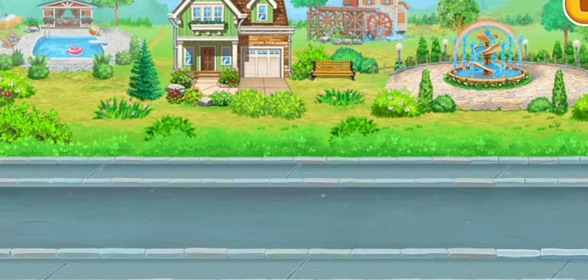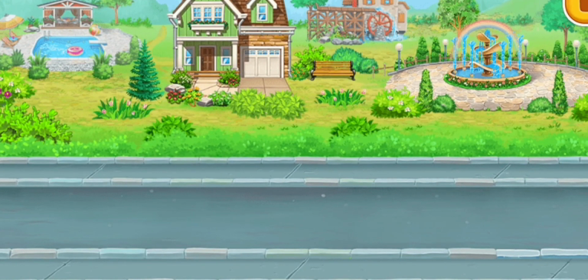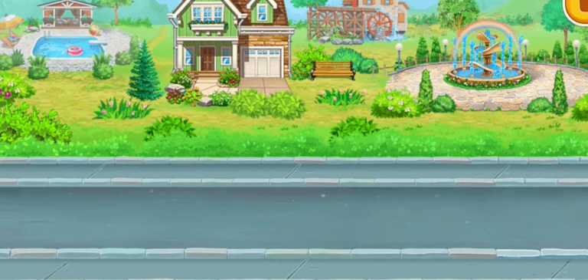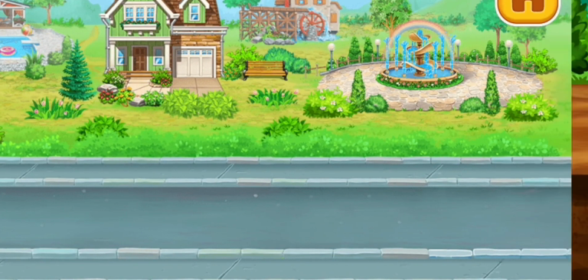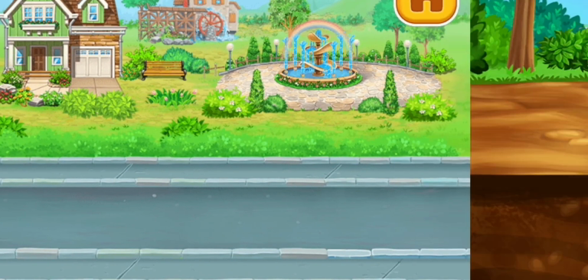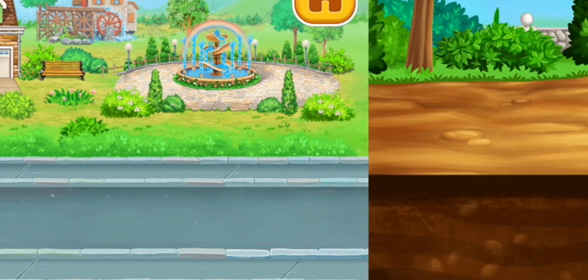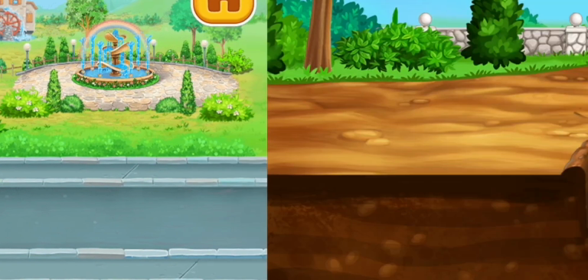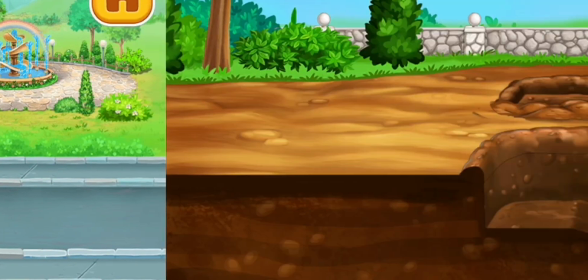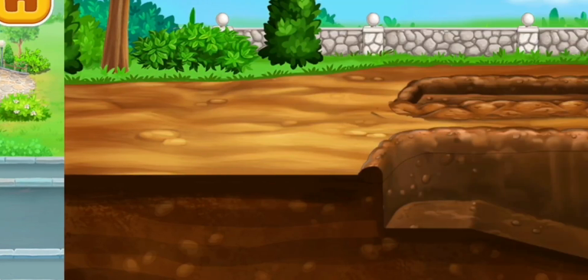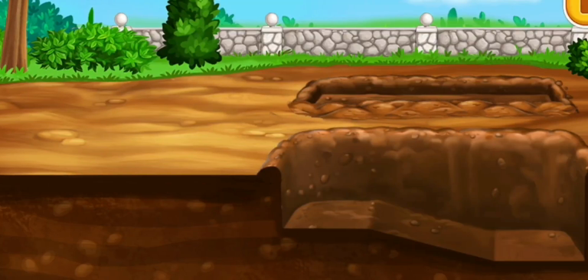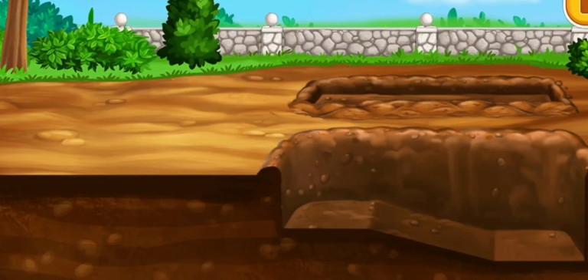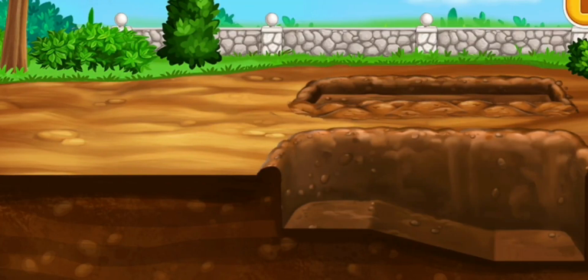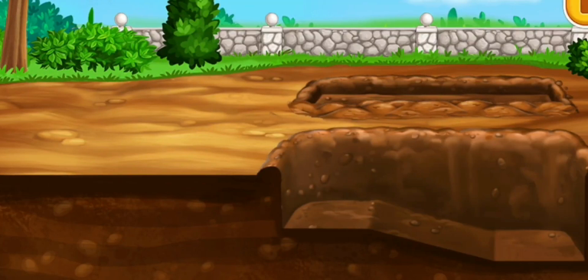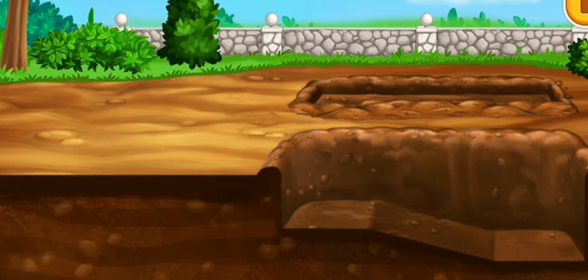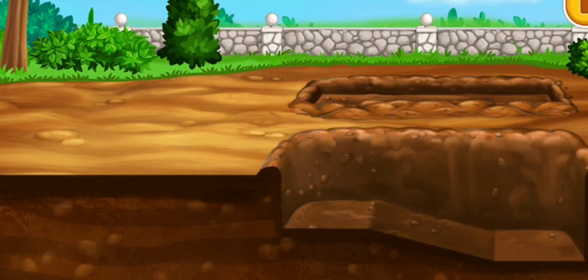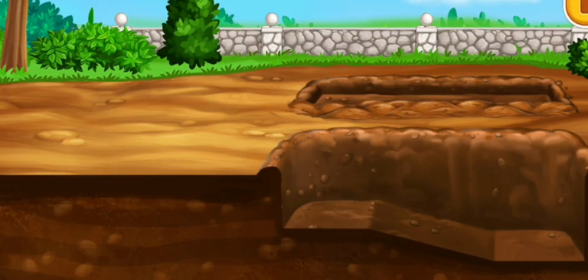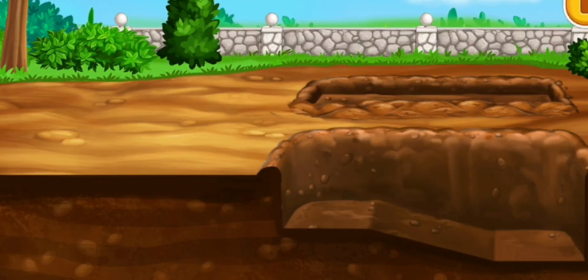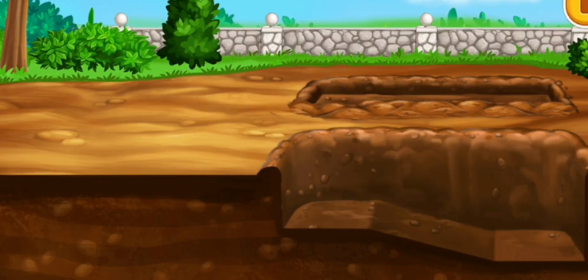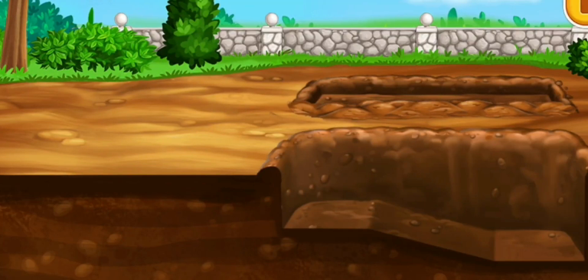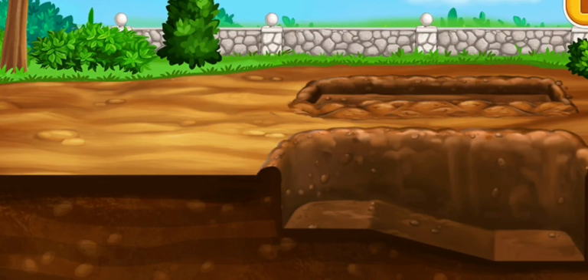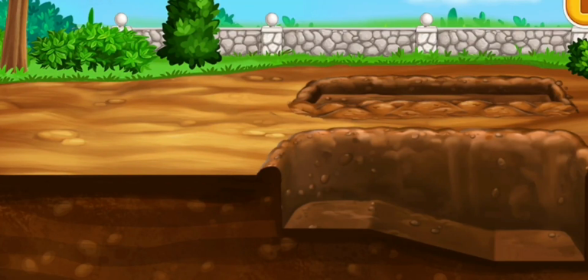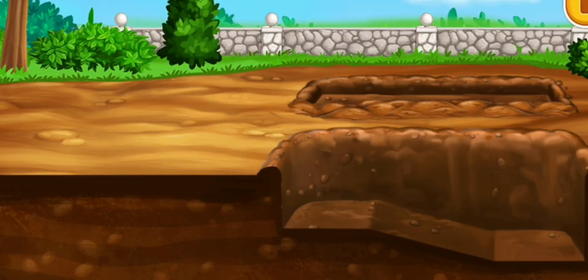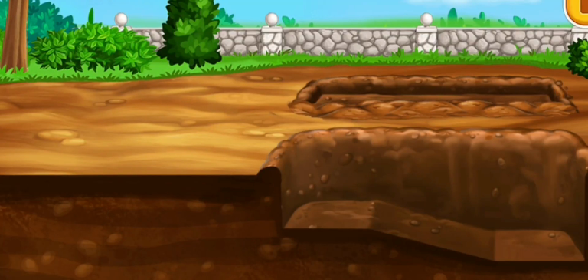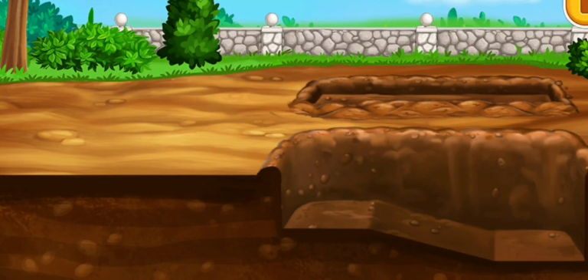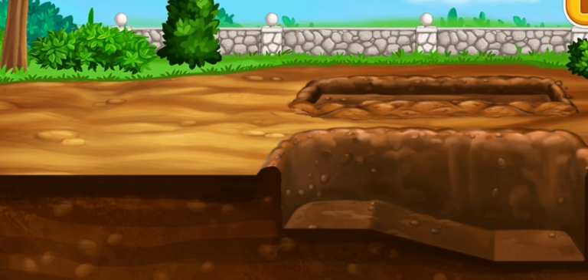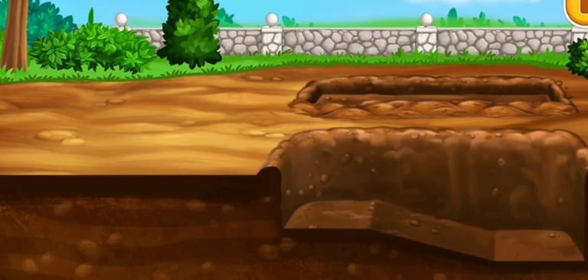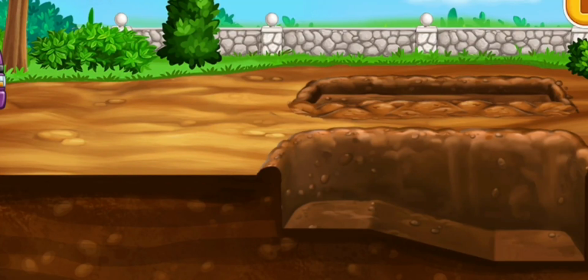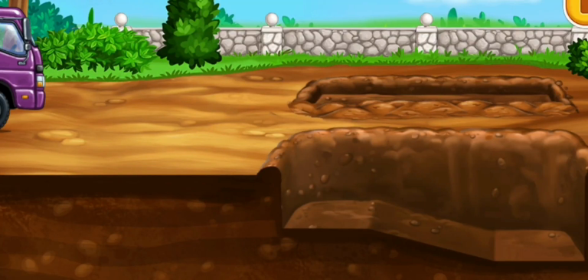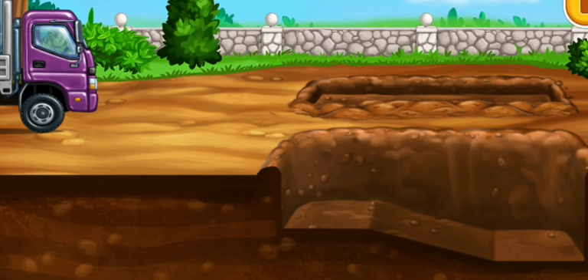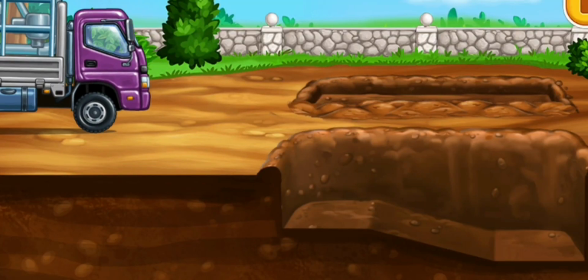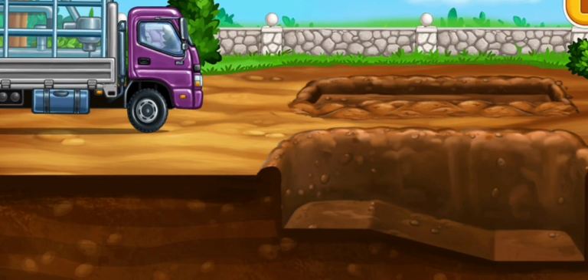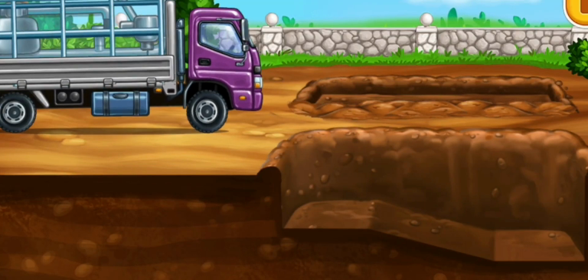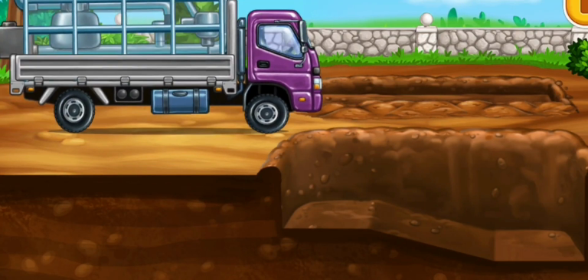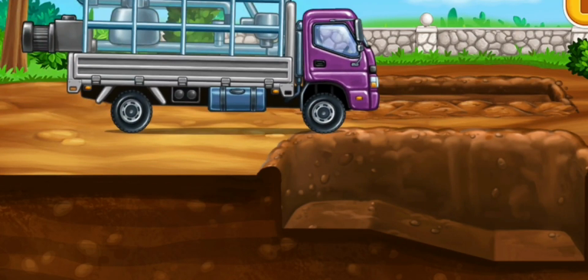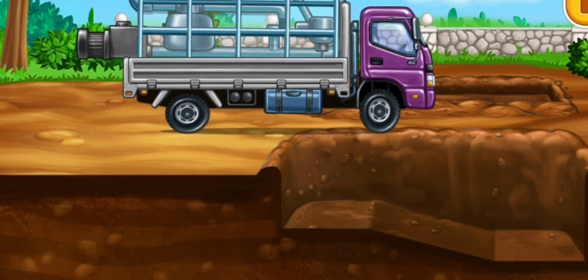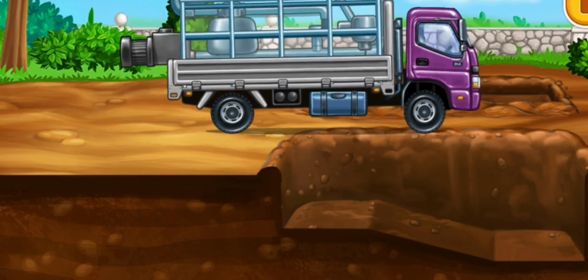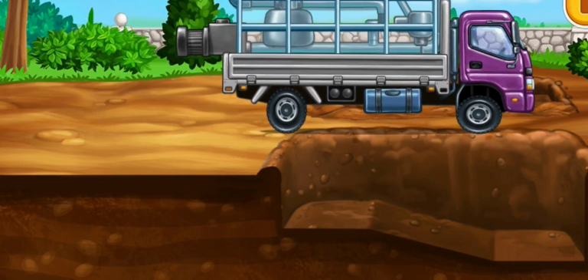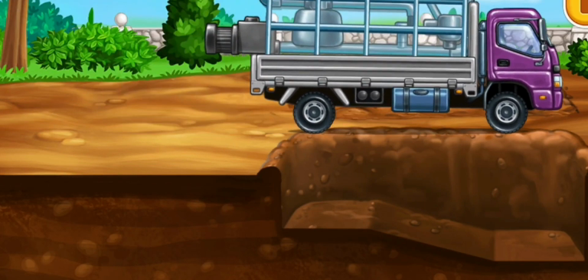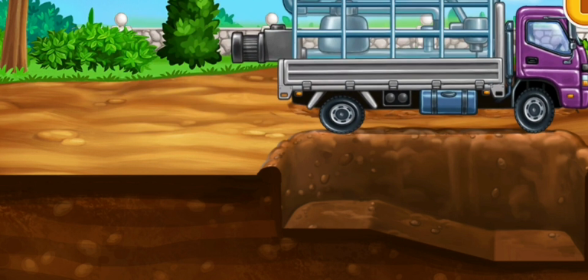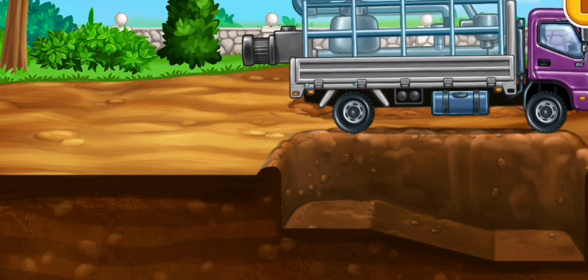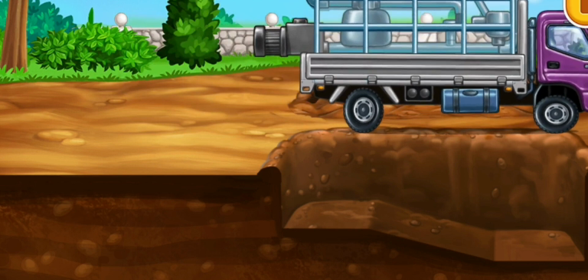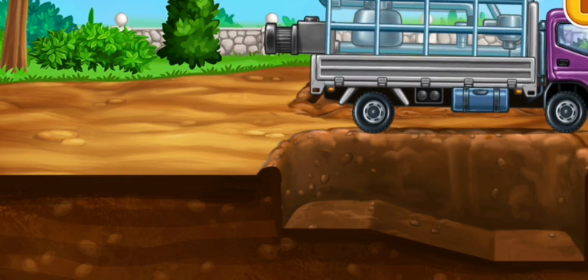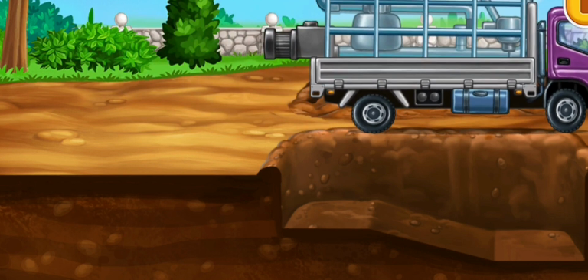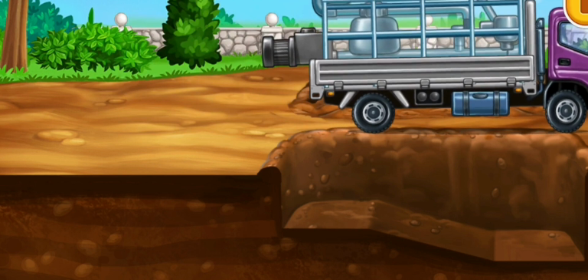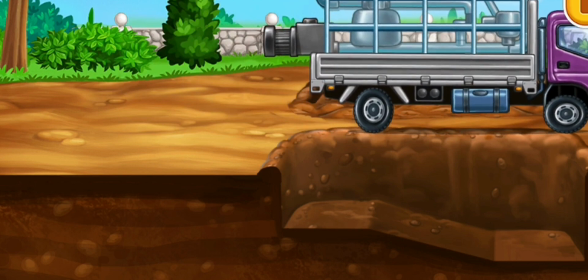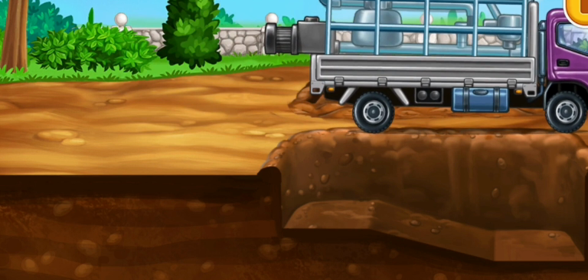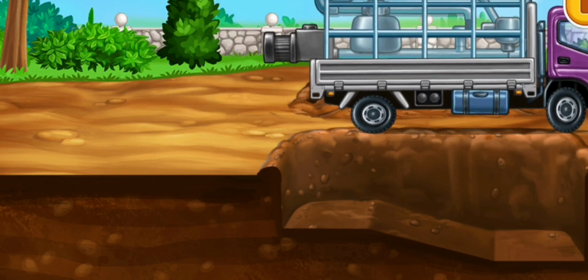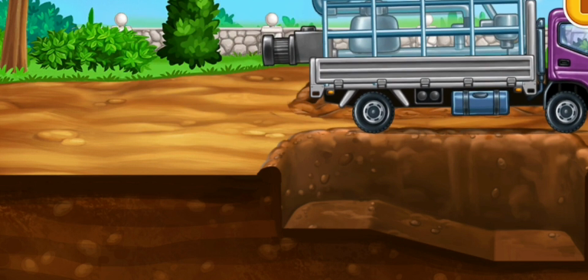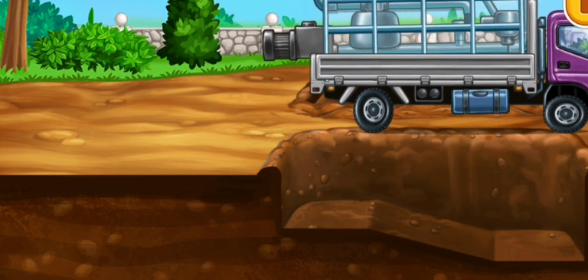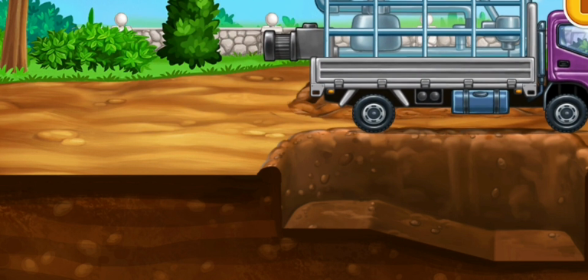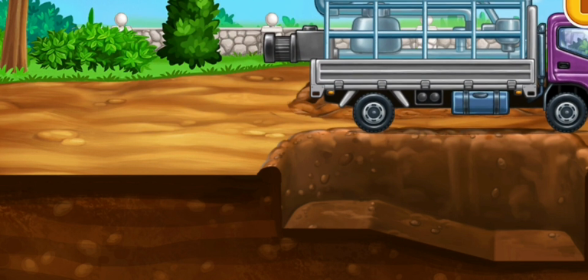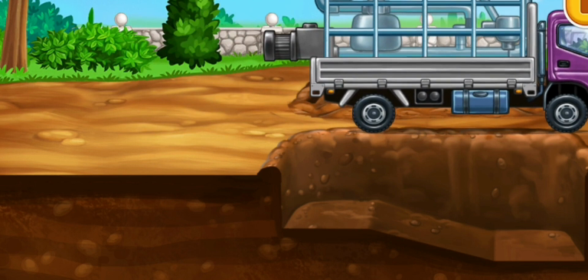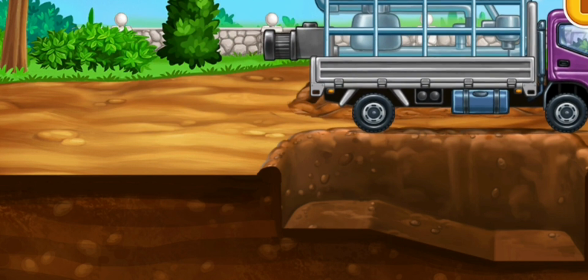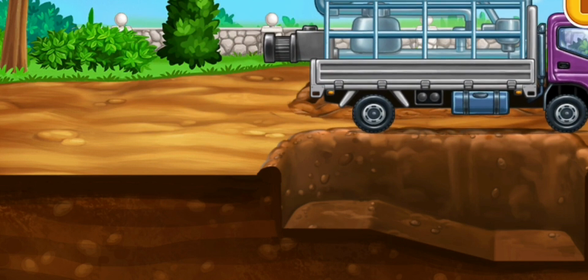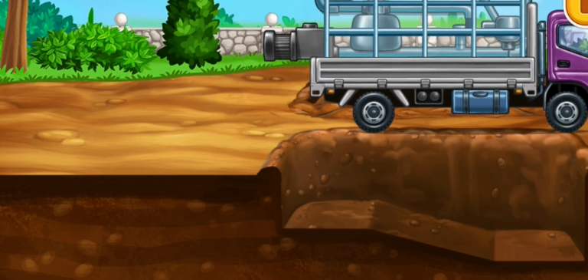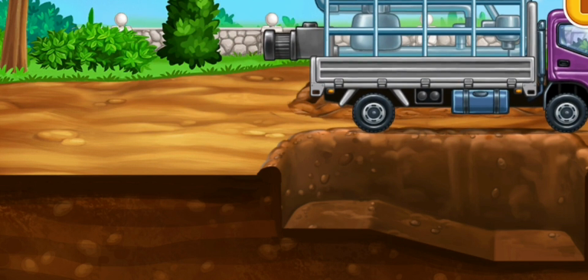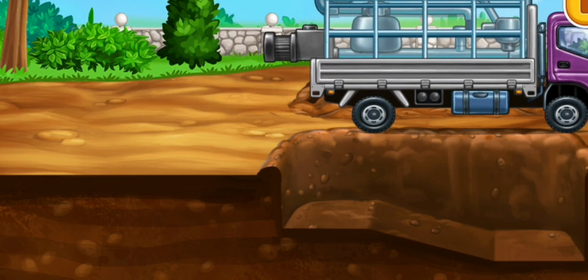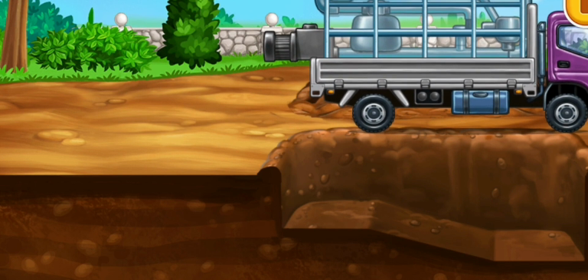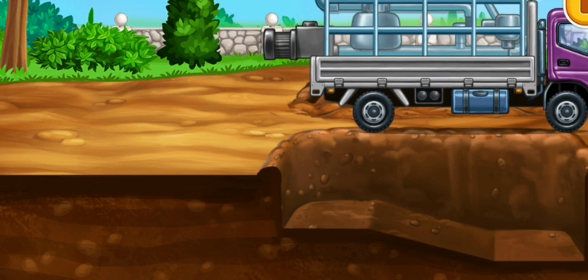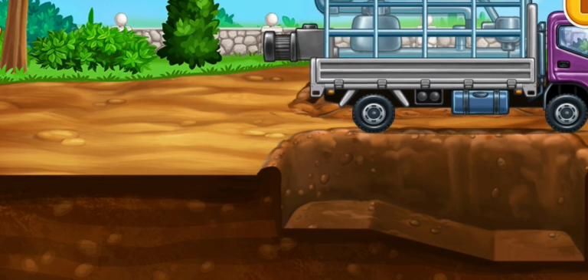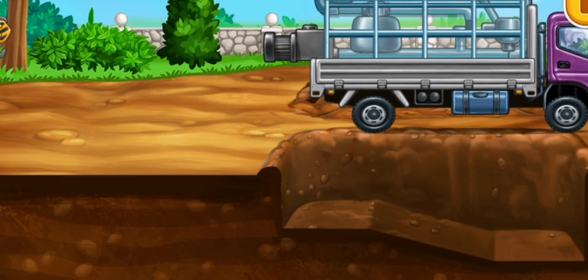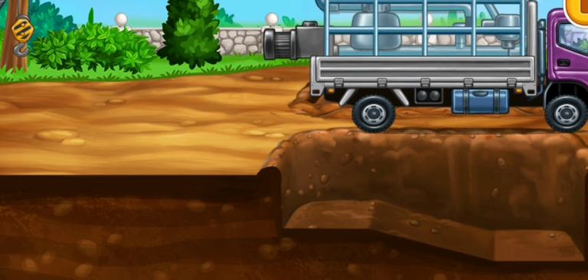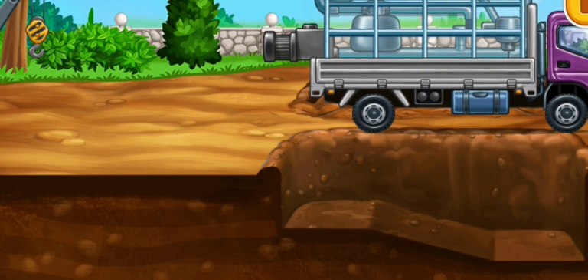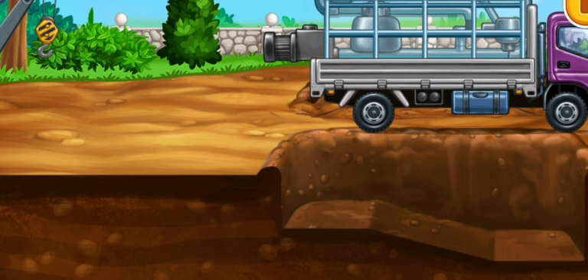Lay pipes for the pool. Lay pipes for the pool.